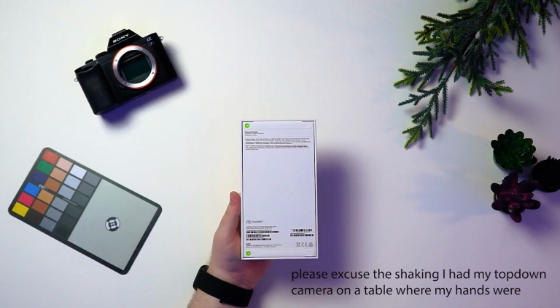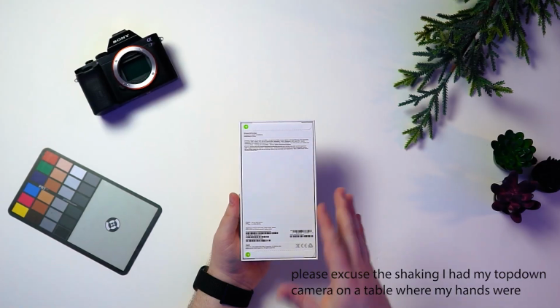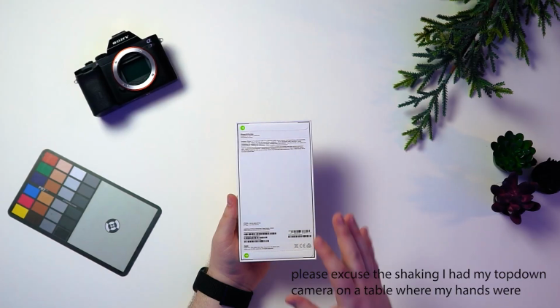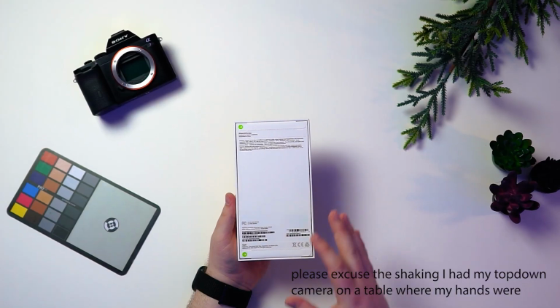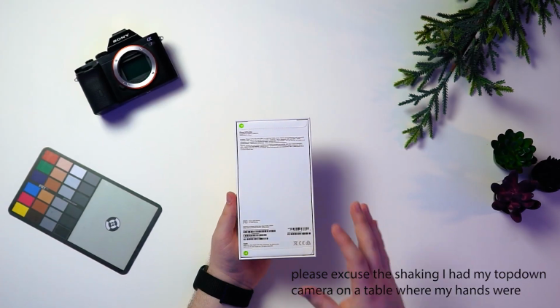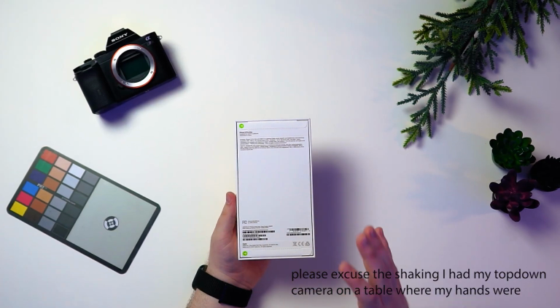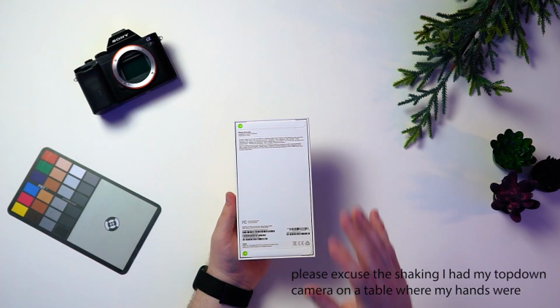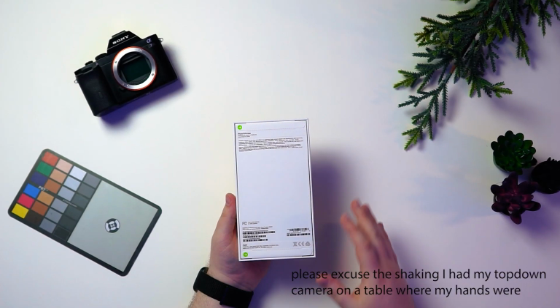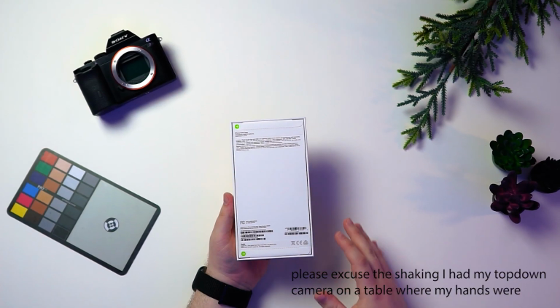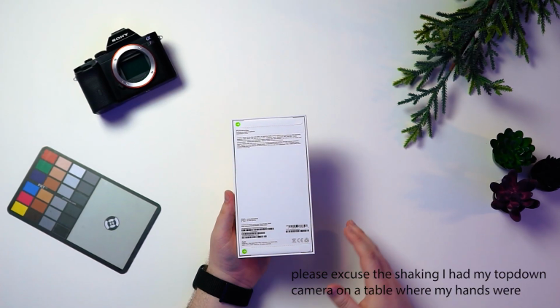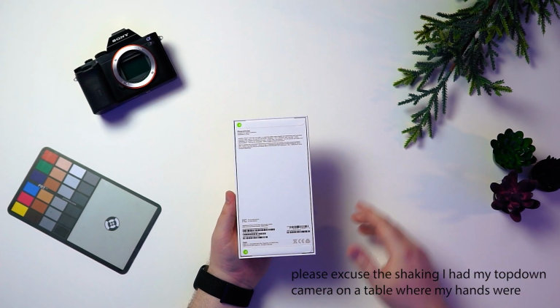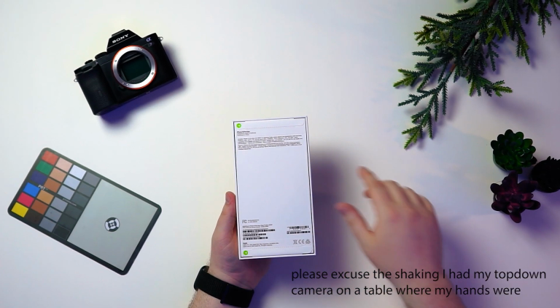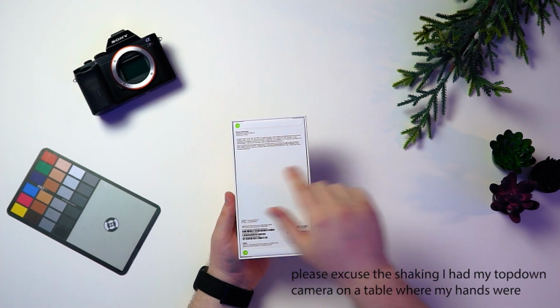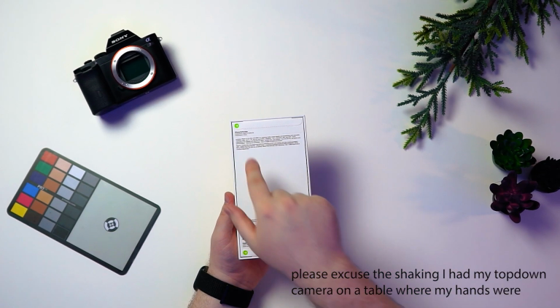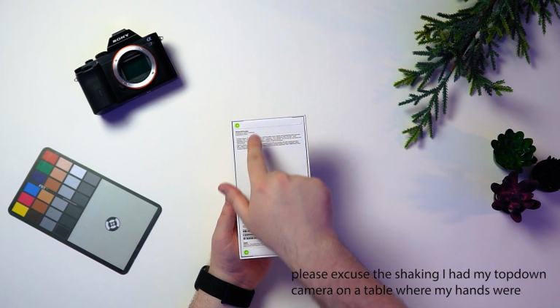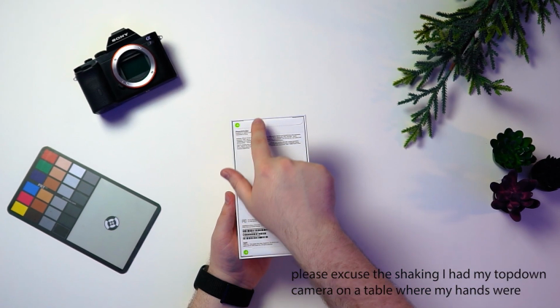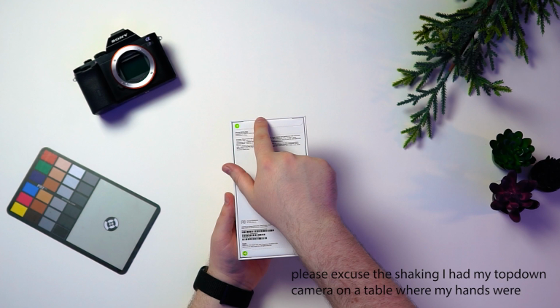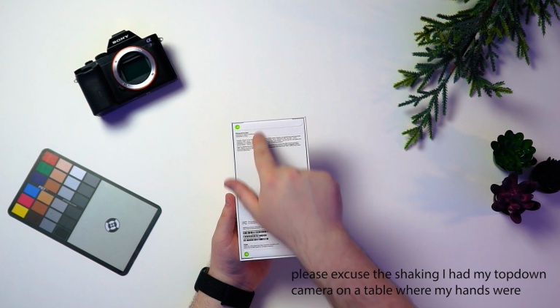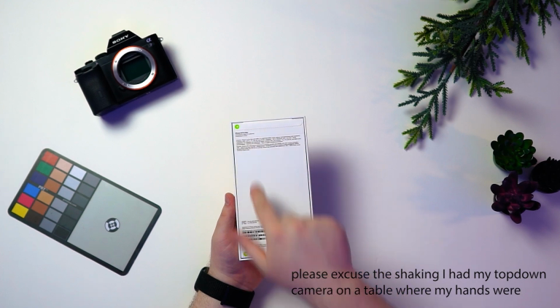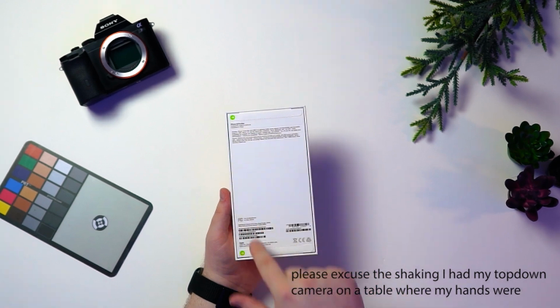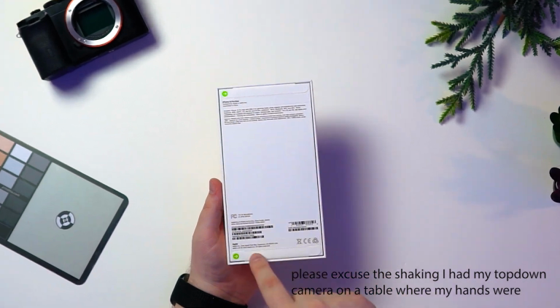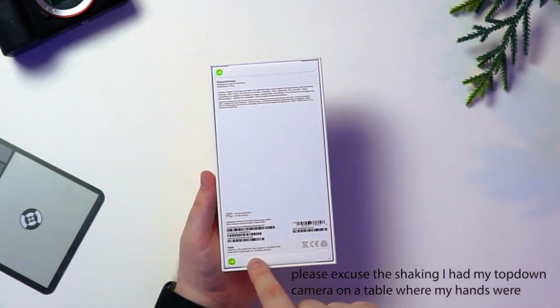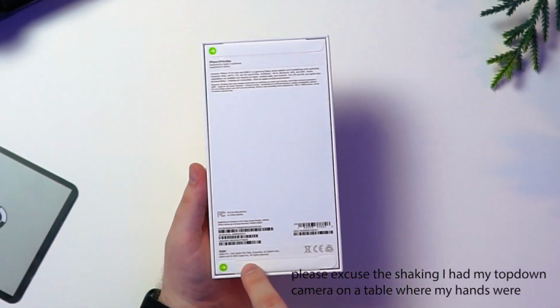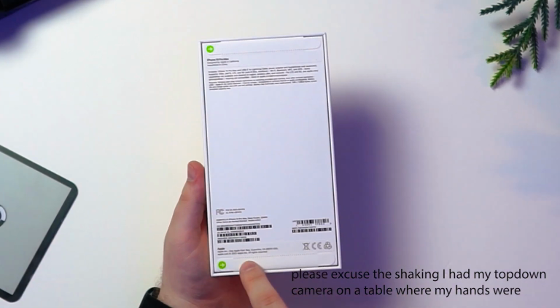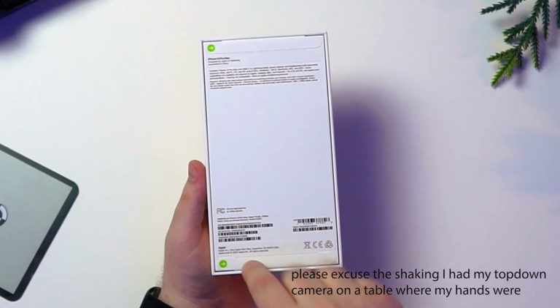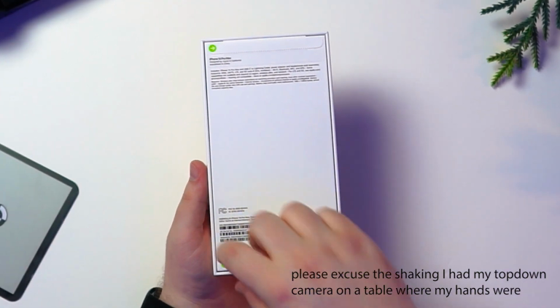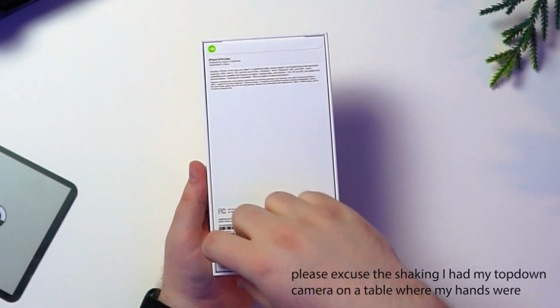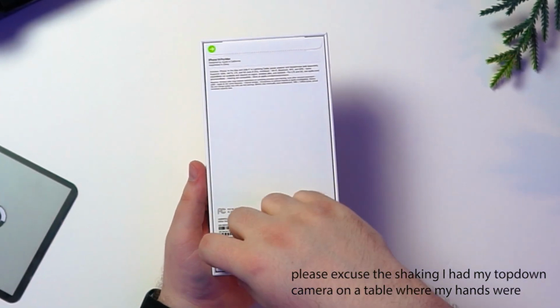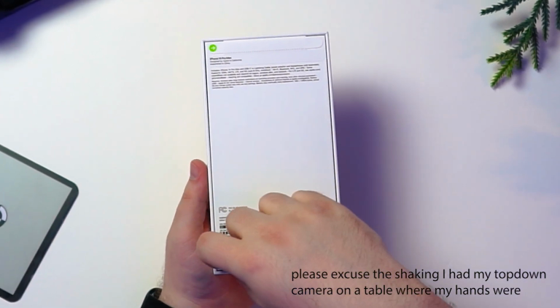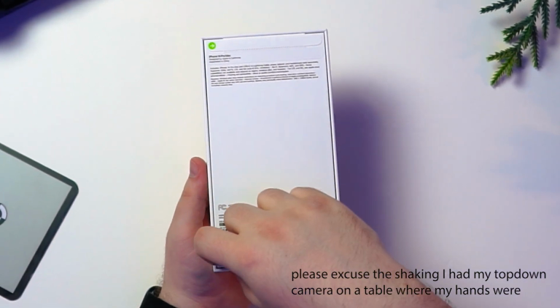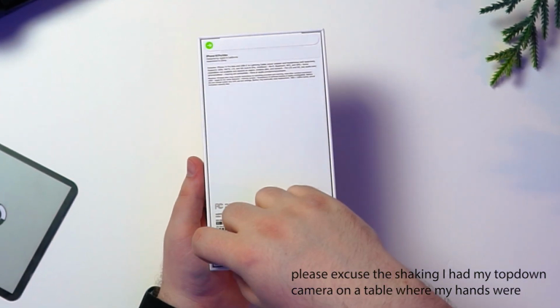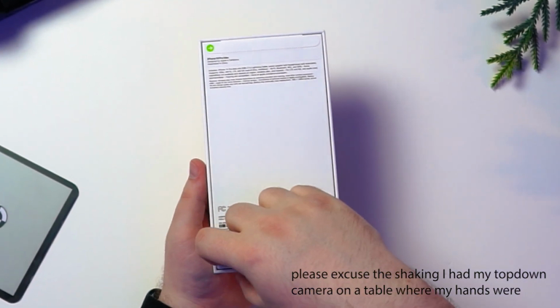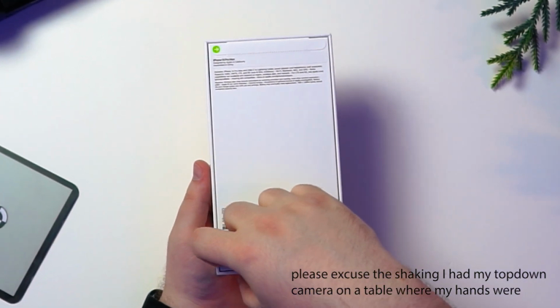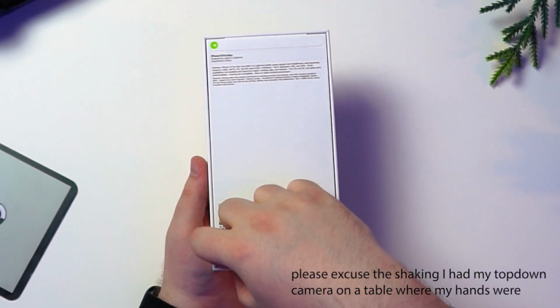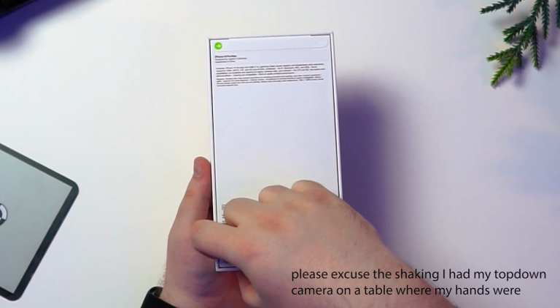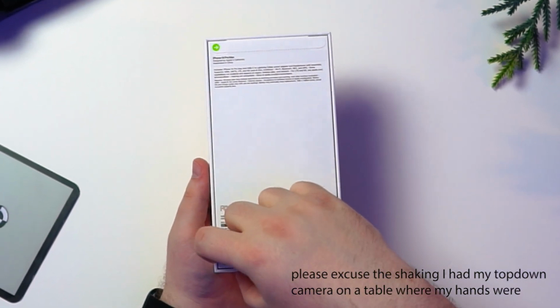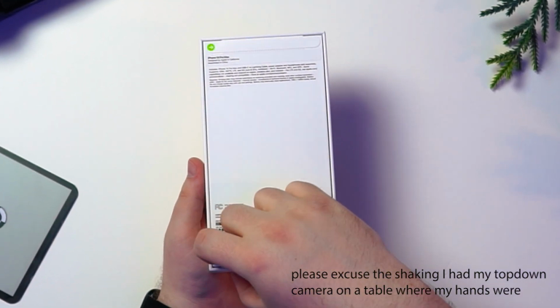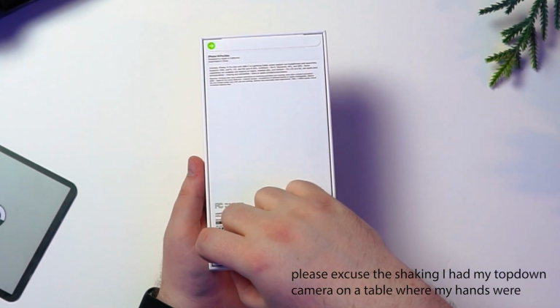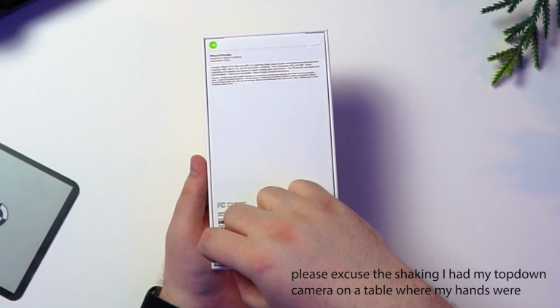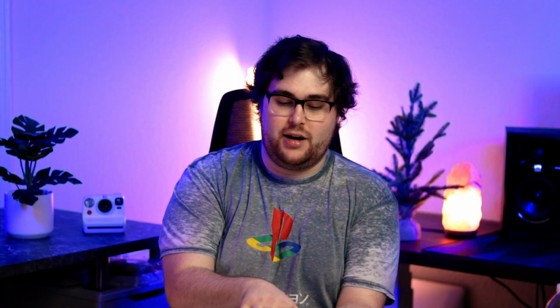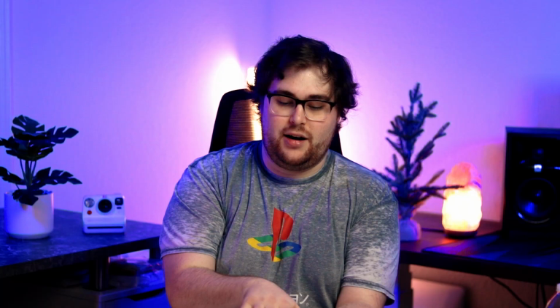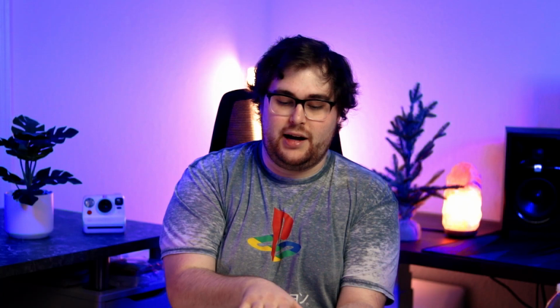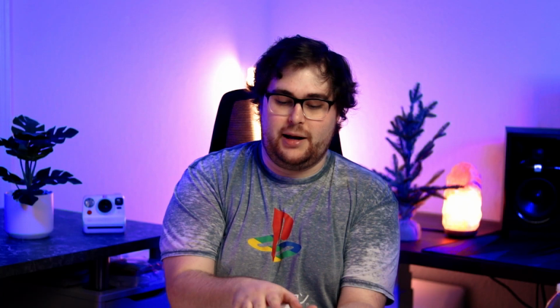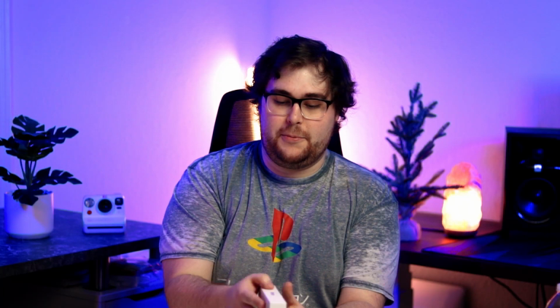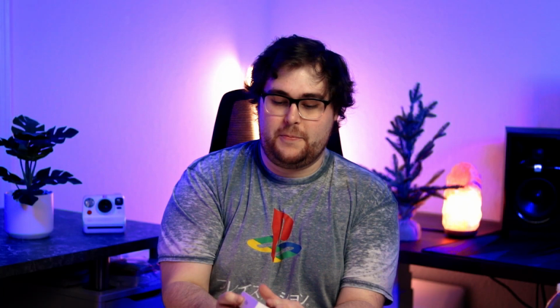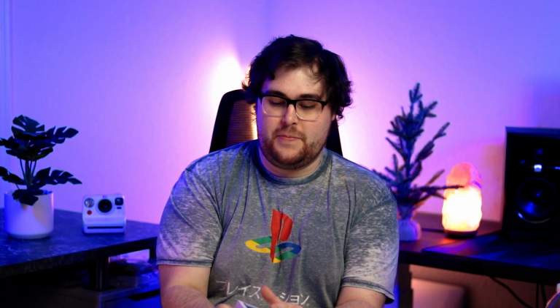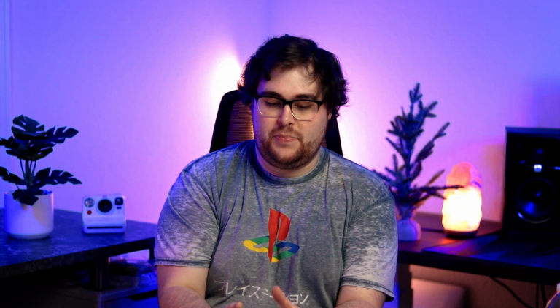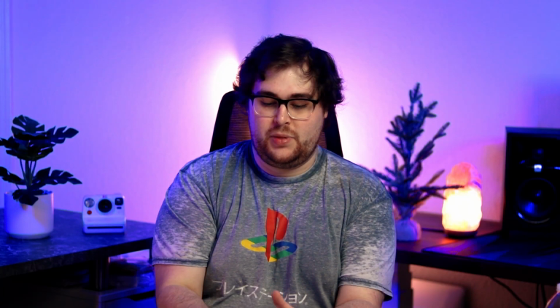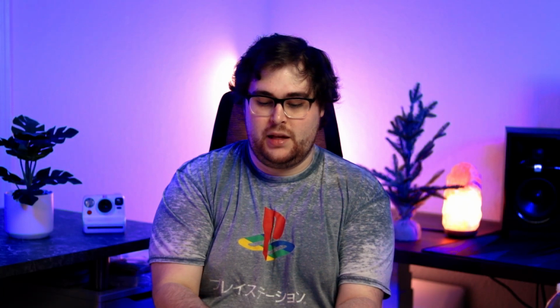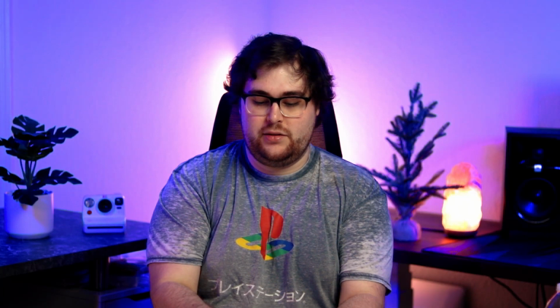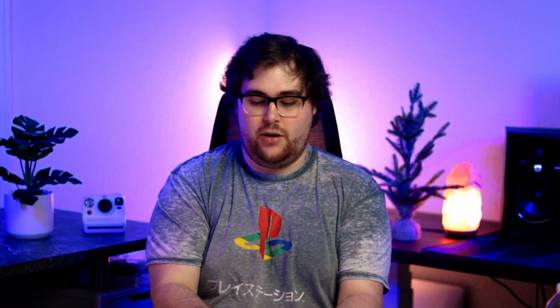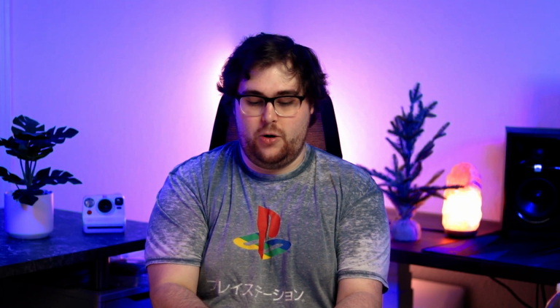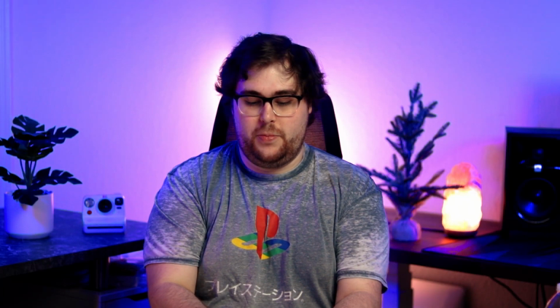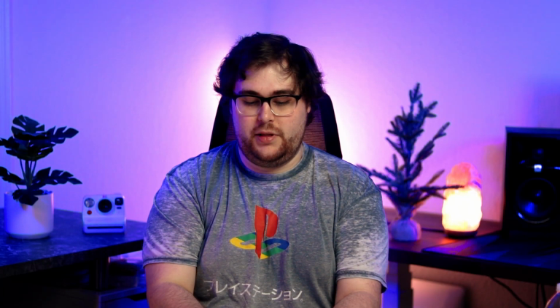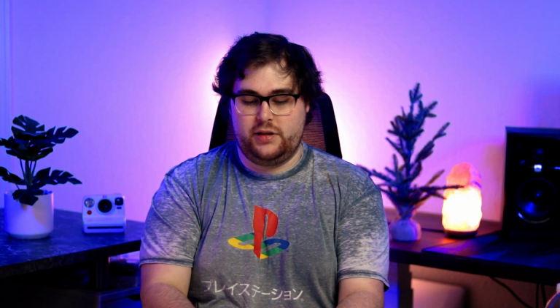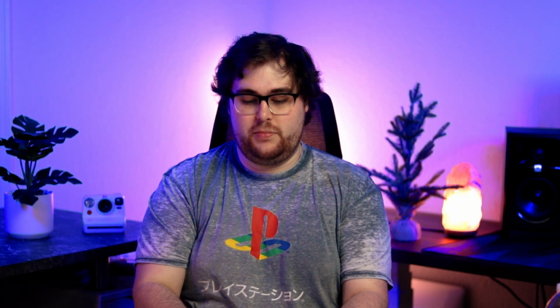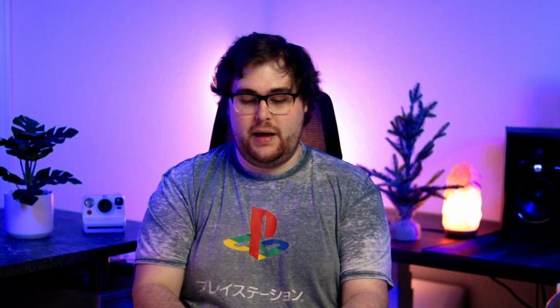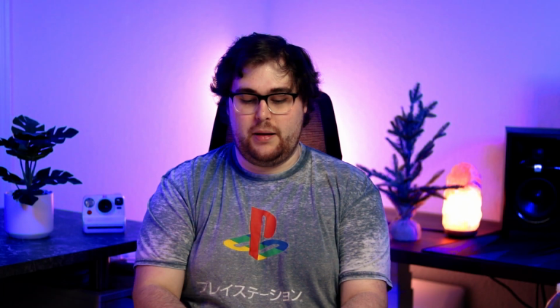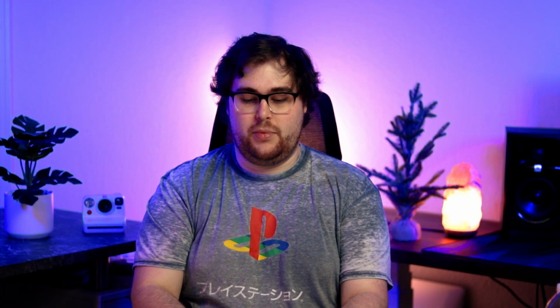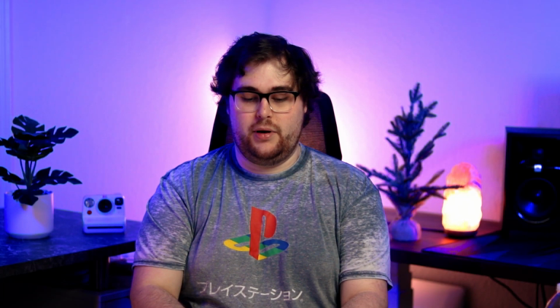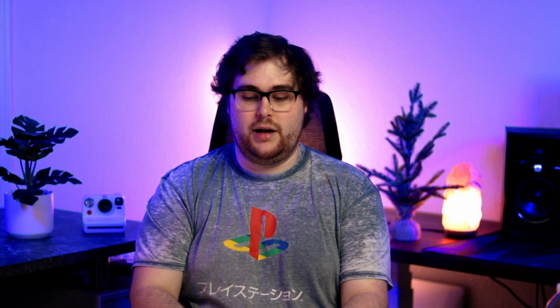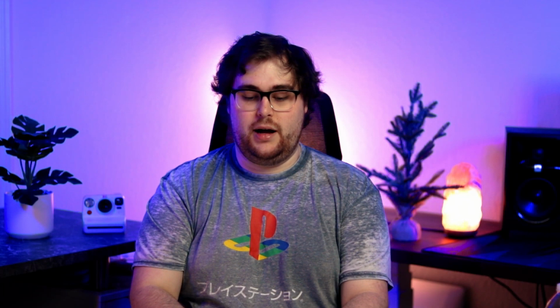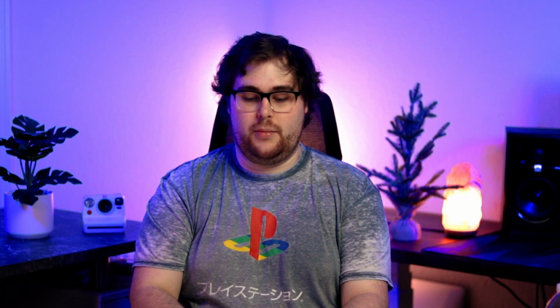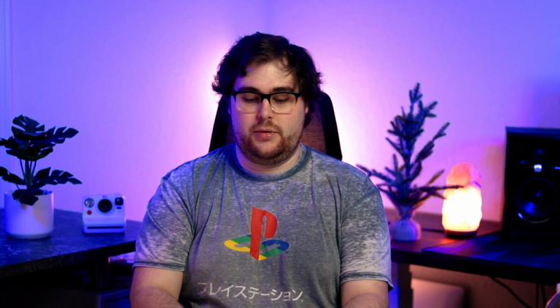On this one, which is really kind of interesting, there are two little paper tabs. Let's open this bad boy up.